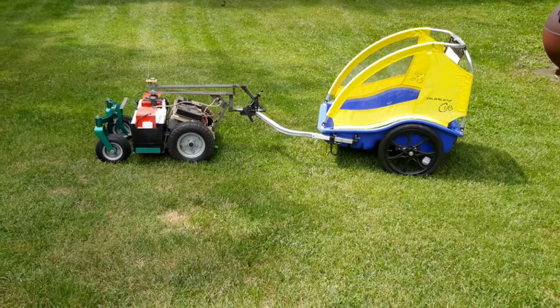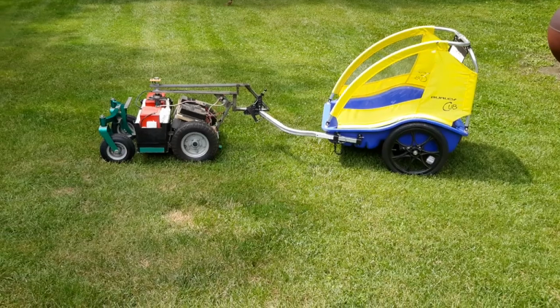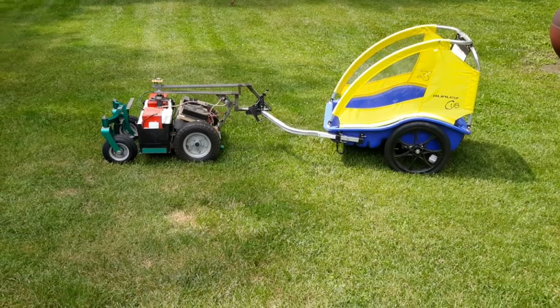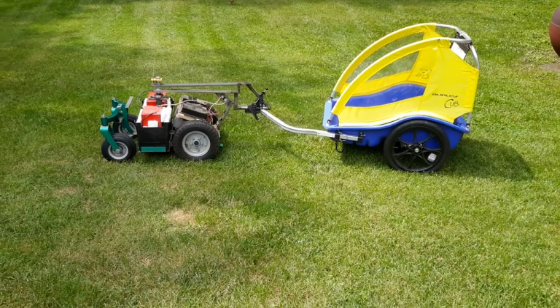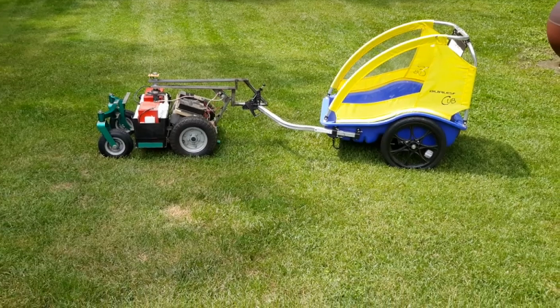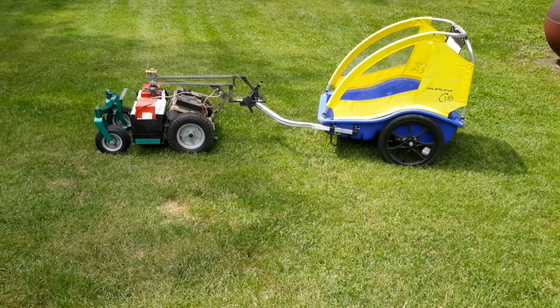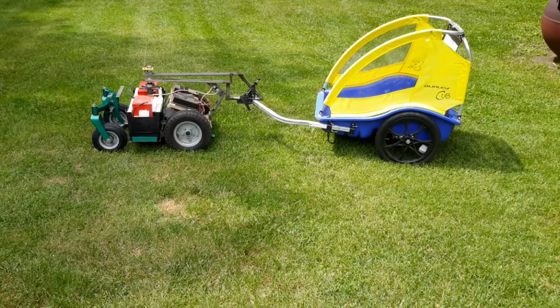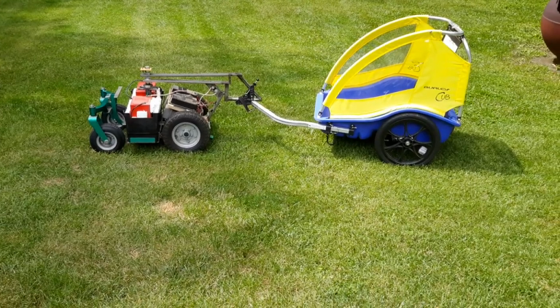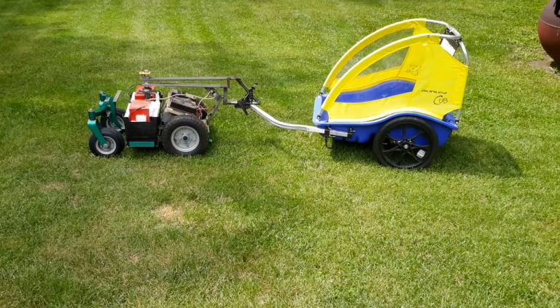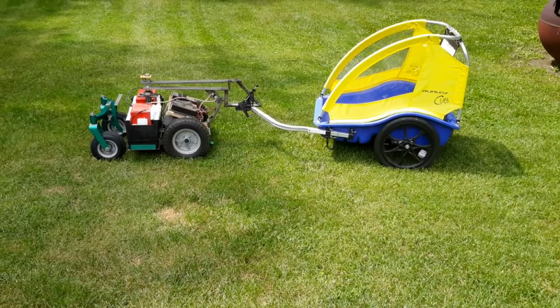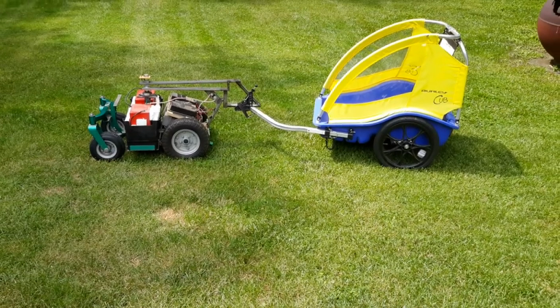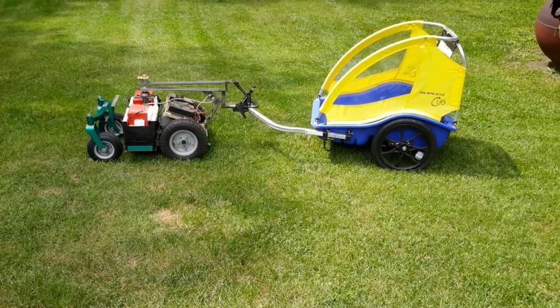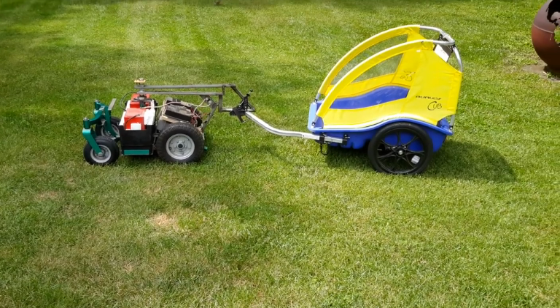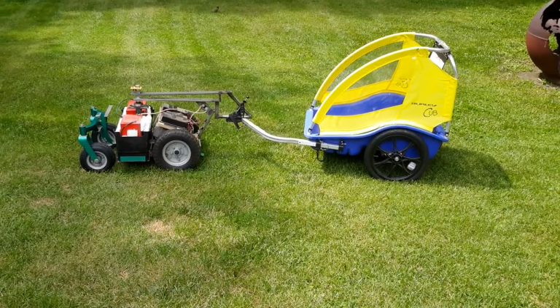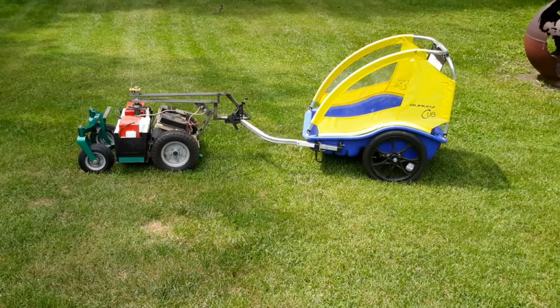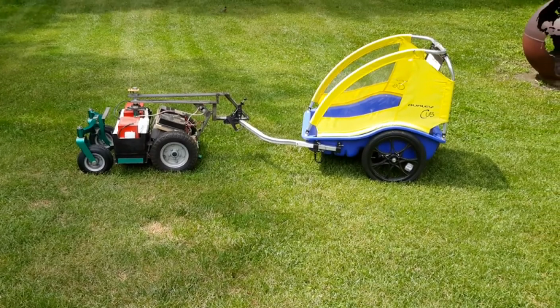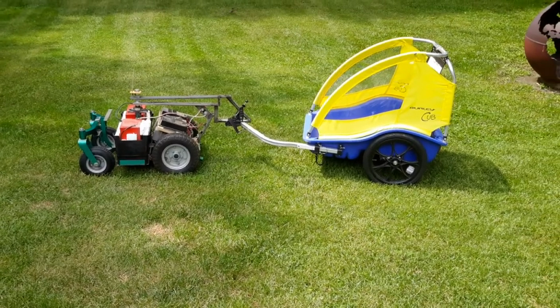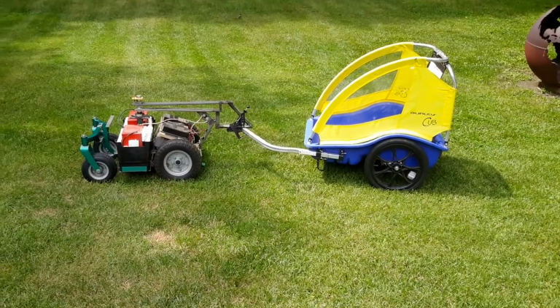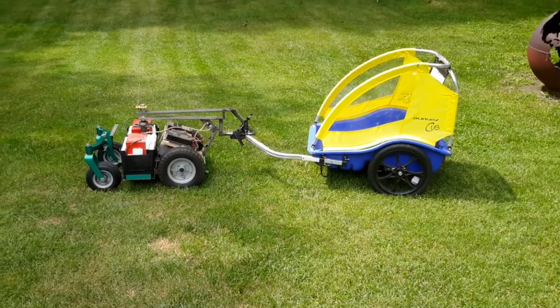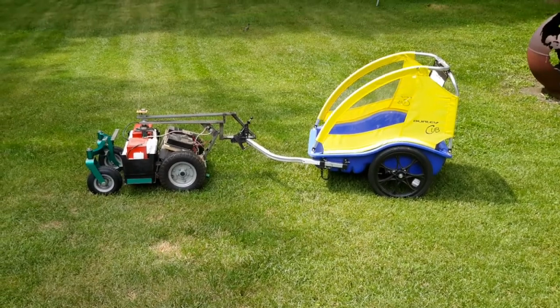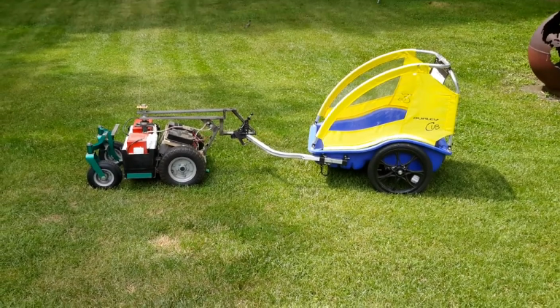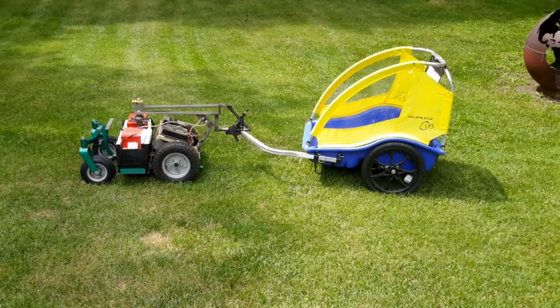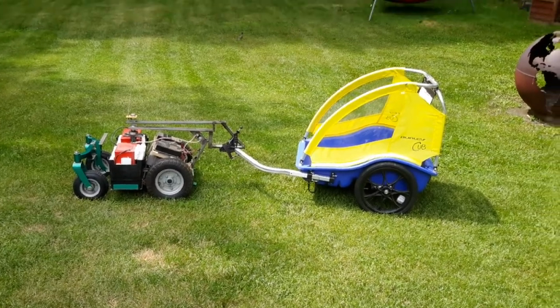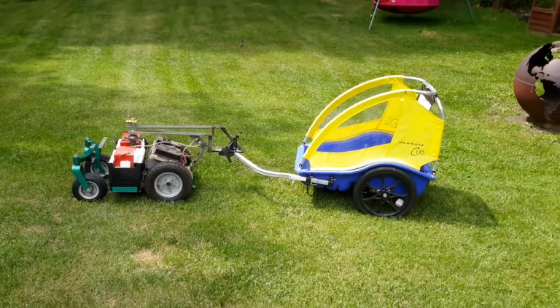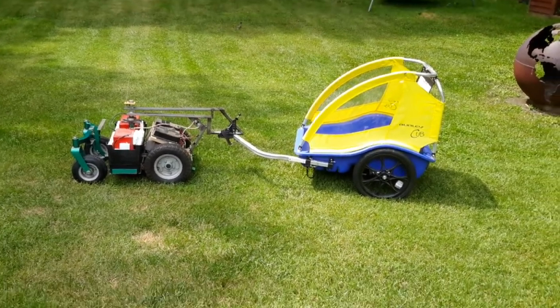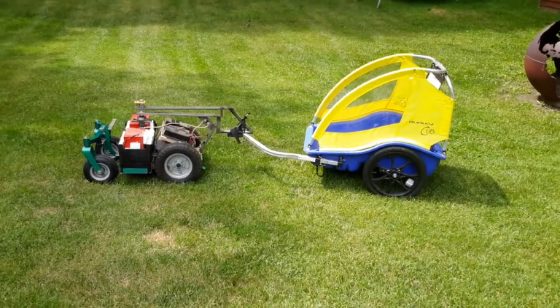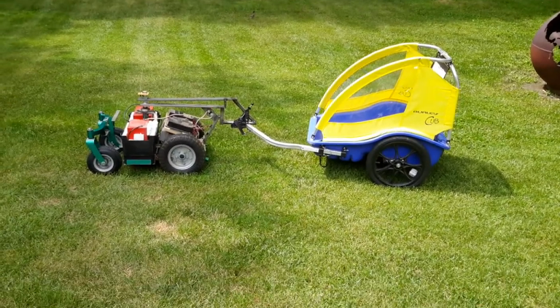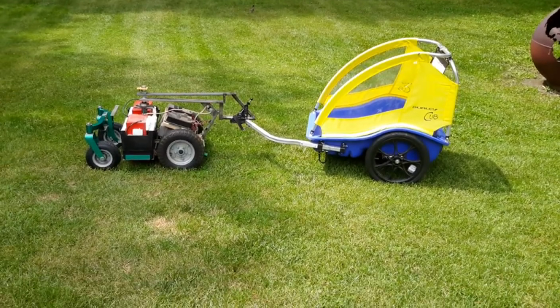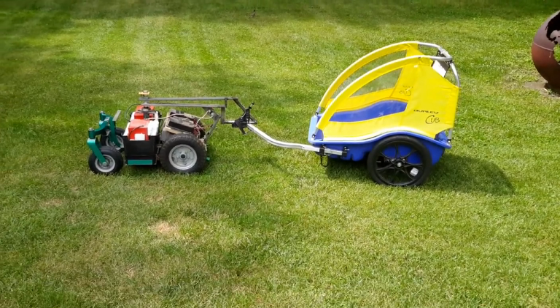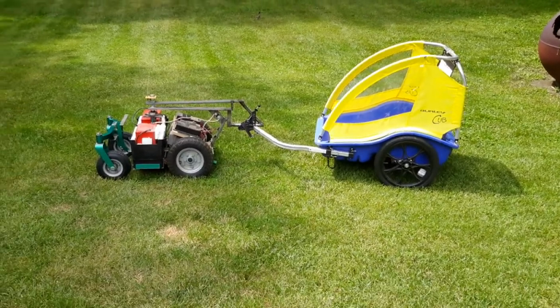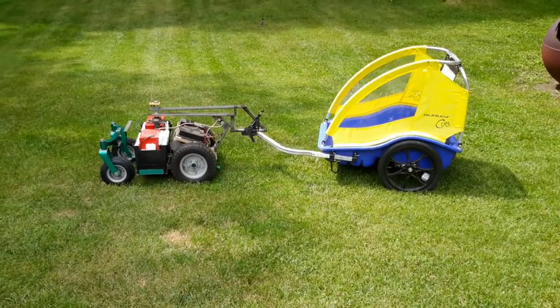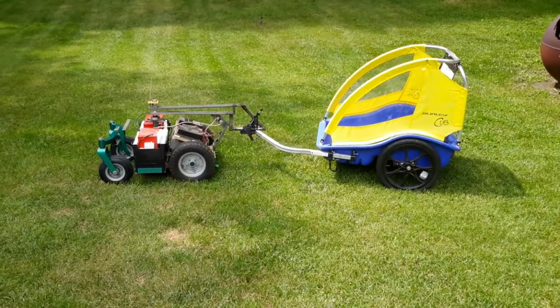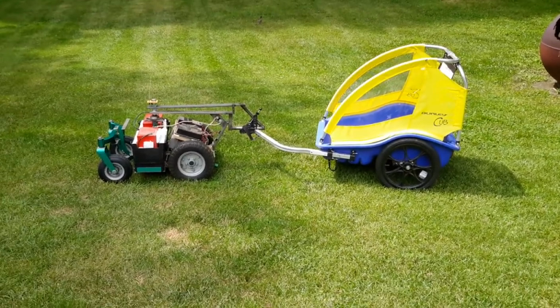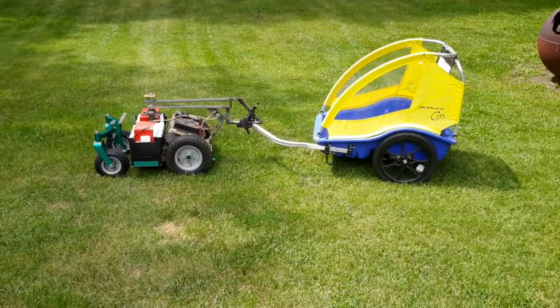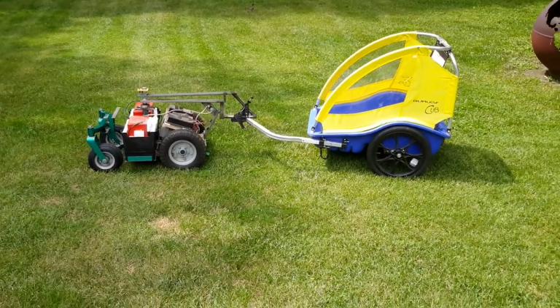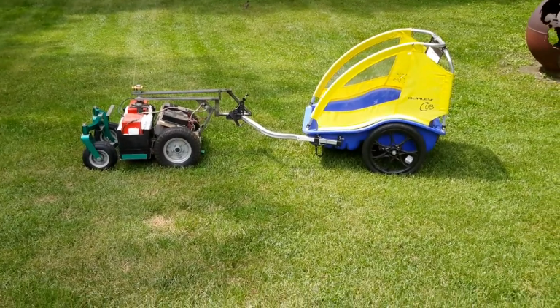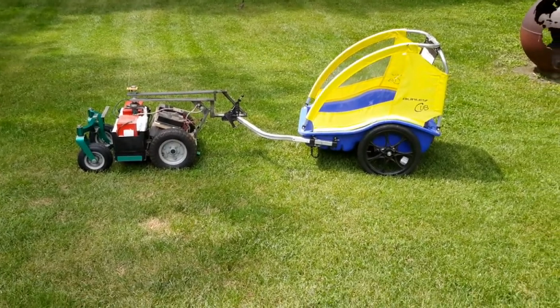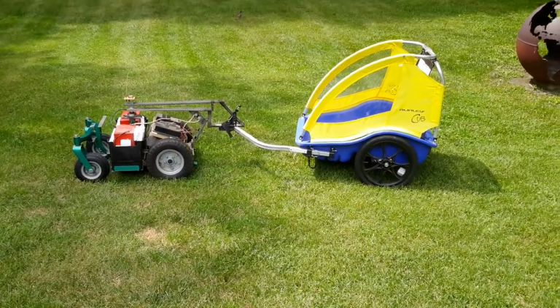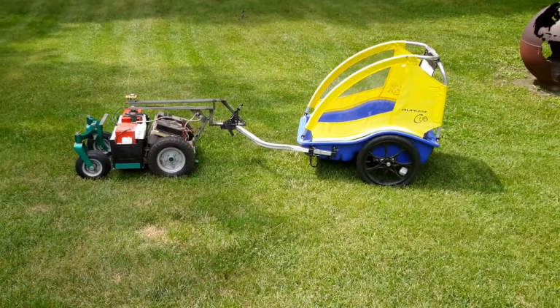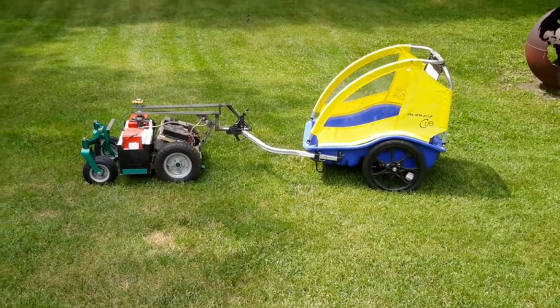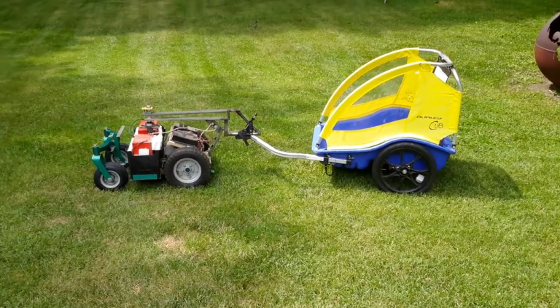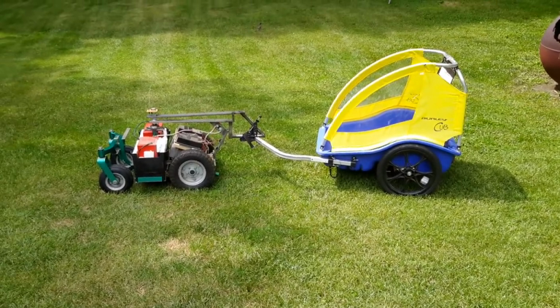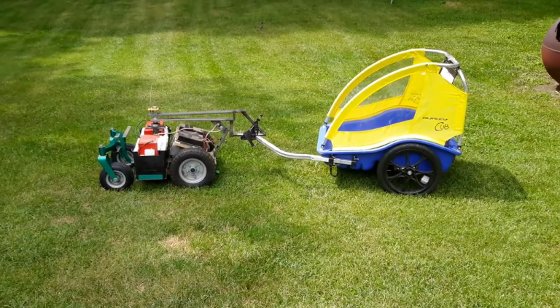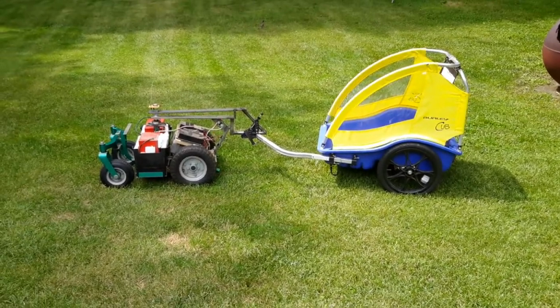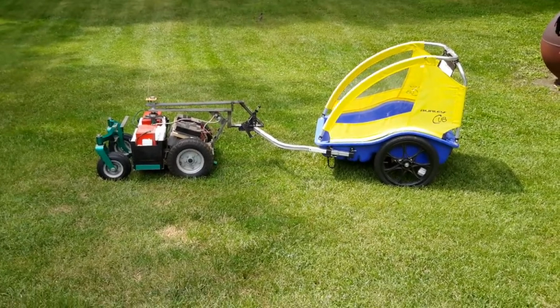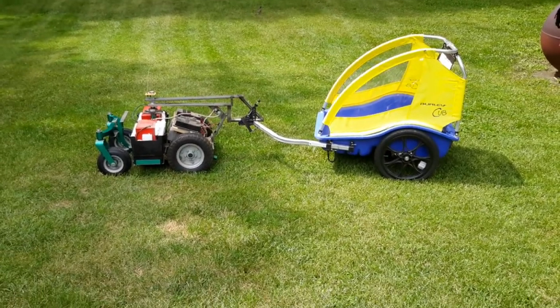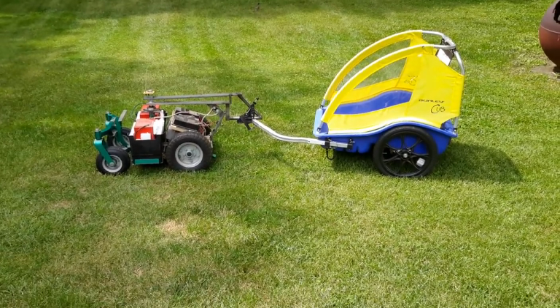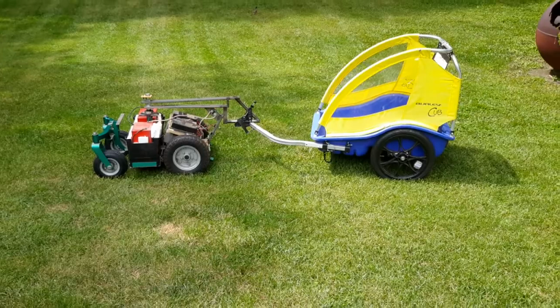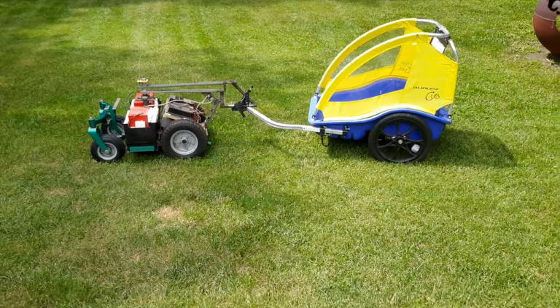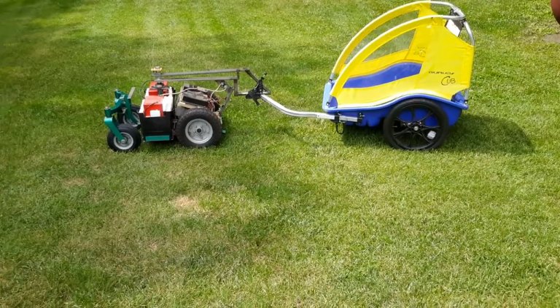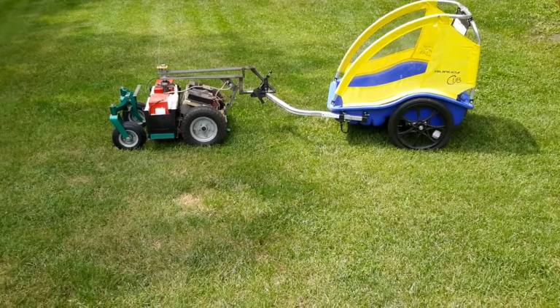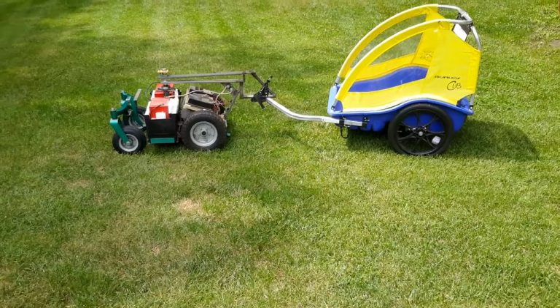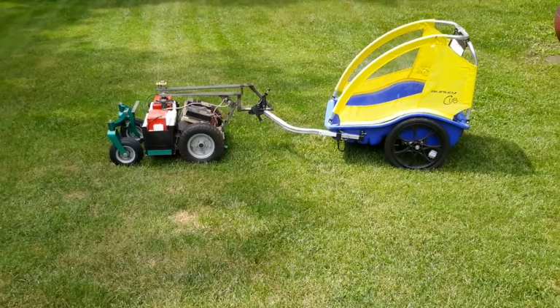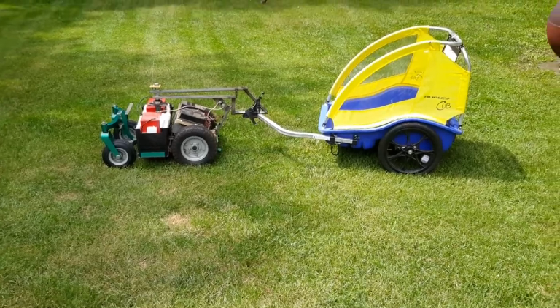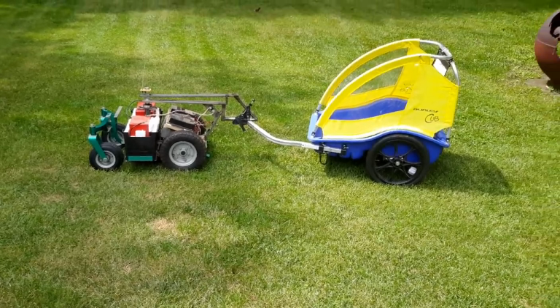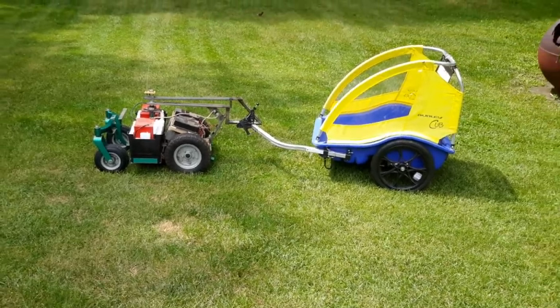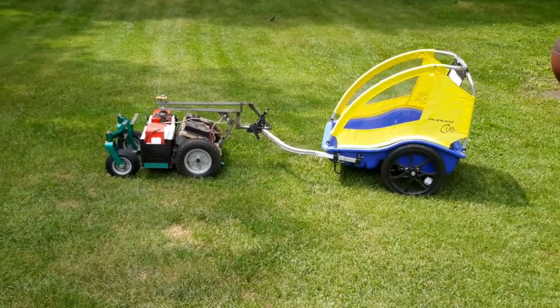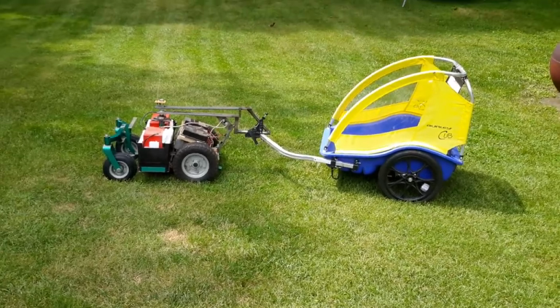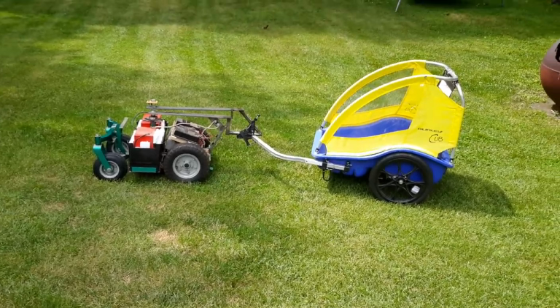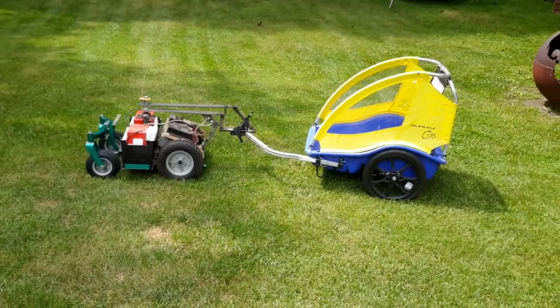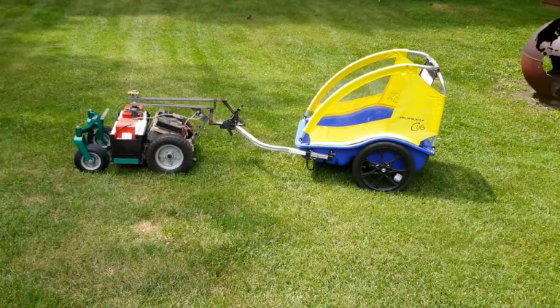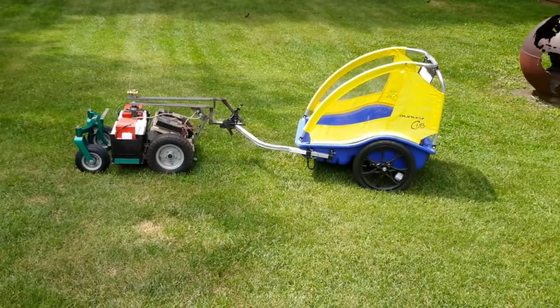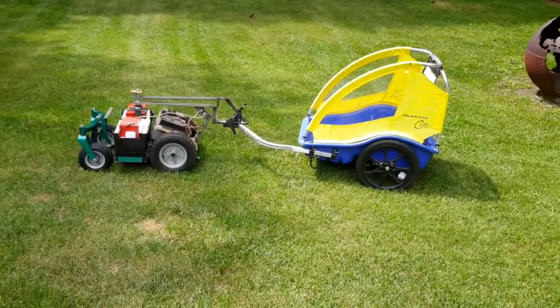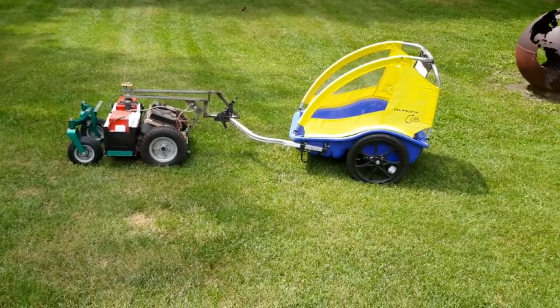Hello YouTube, today I'm going to be showing you something very cool that we just pulled out of the basement. It is a mobile chariot.